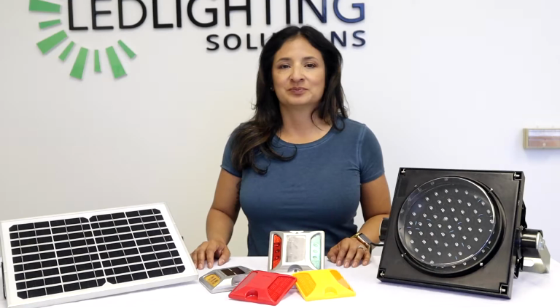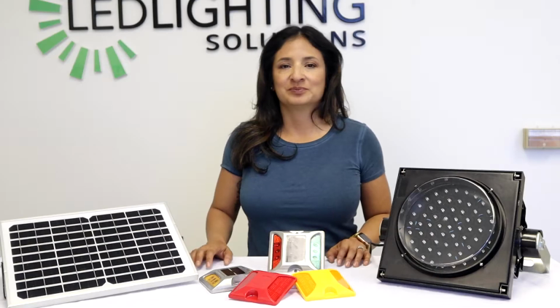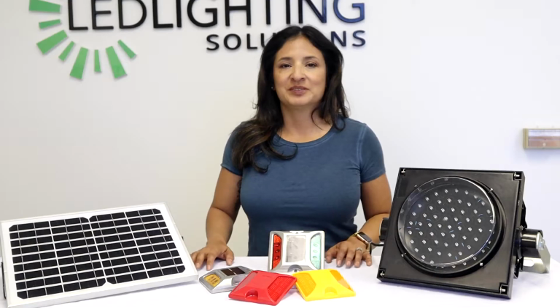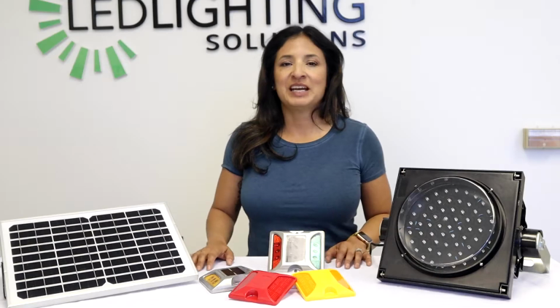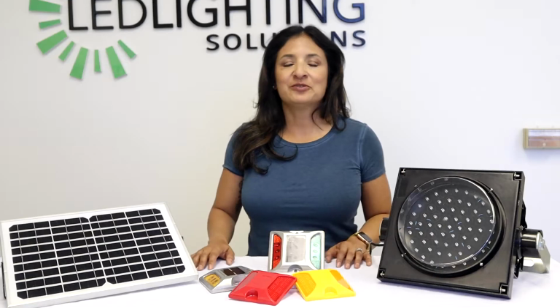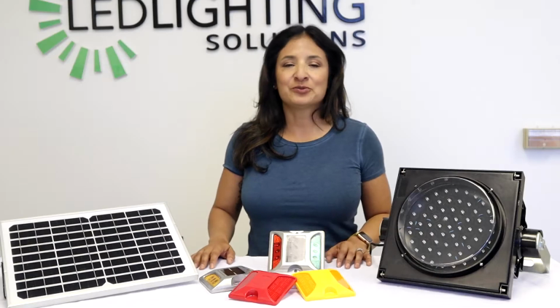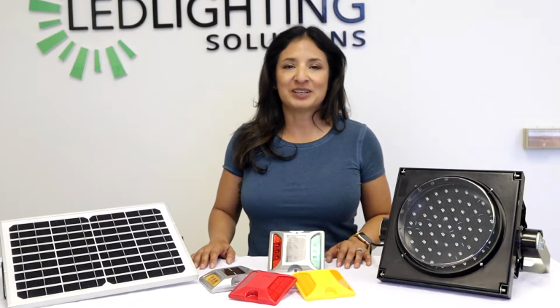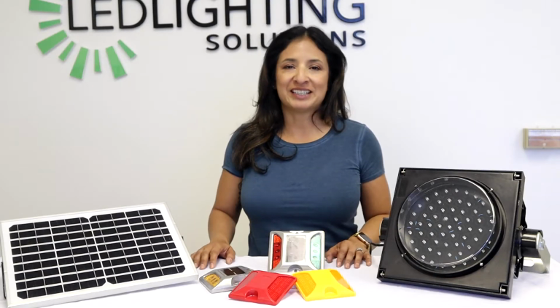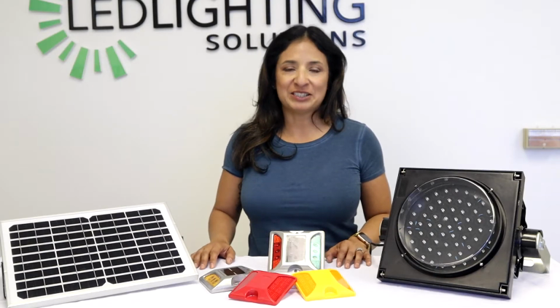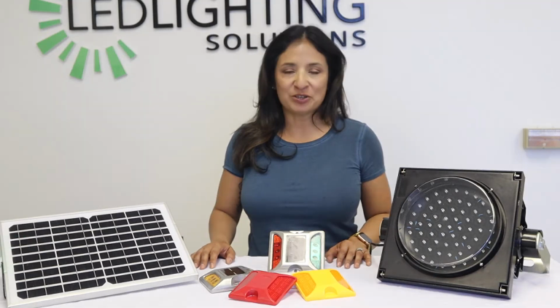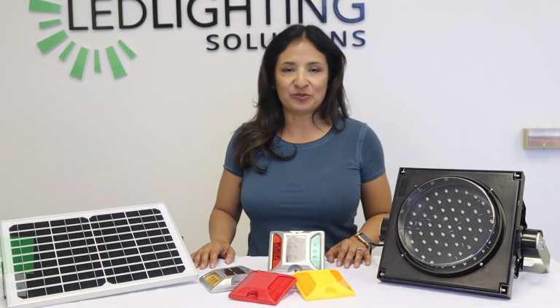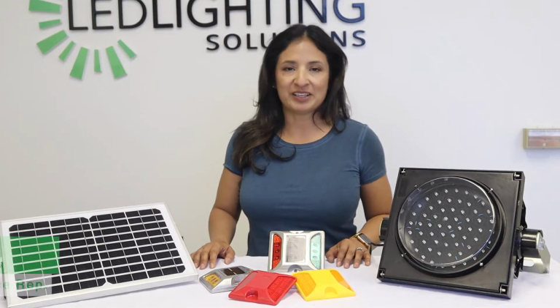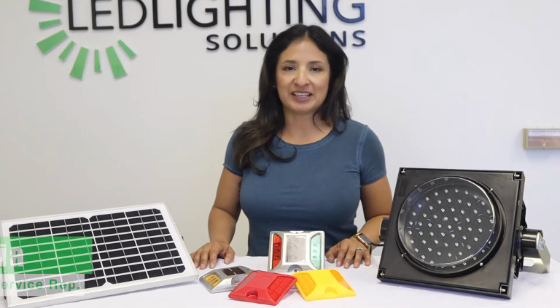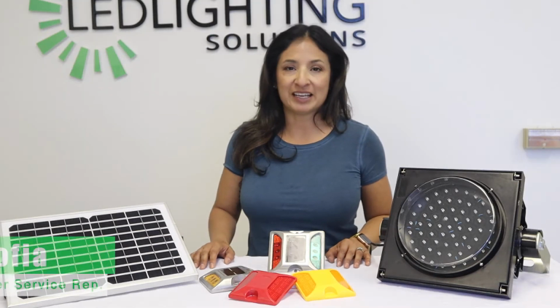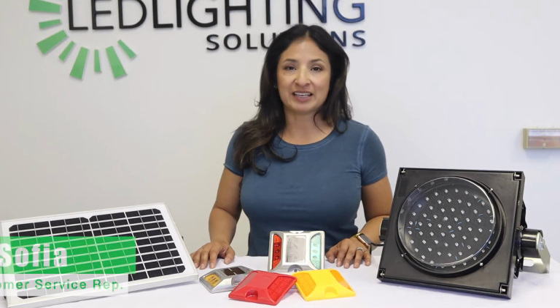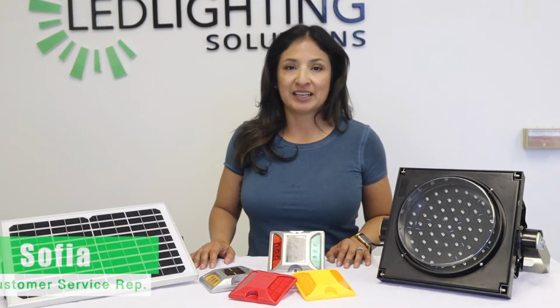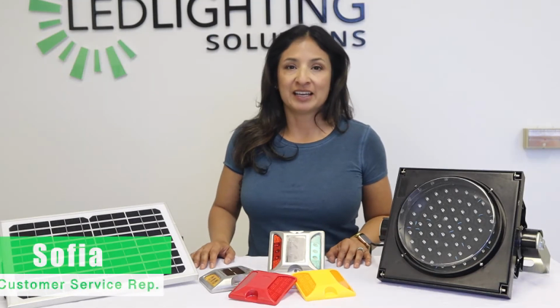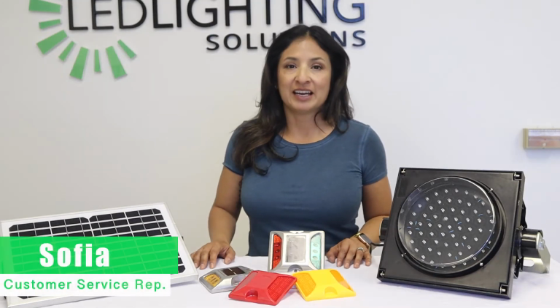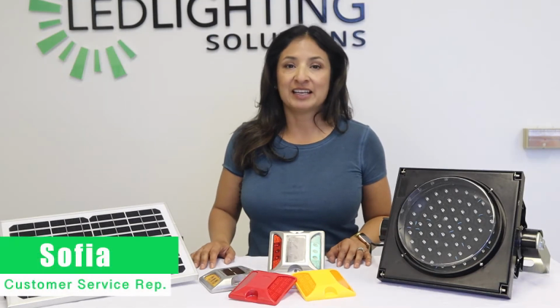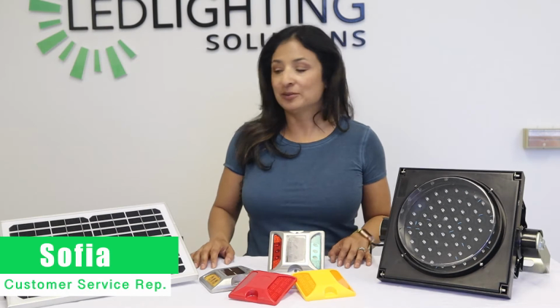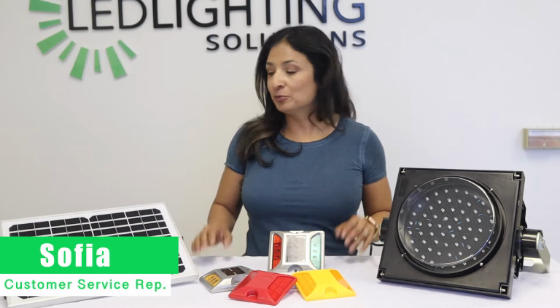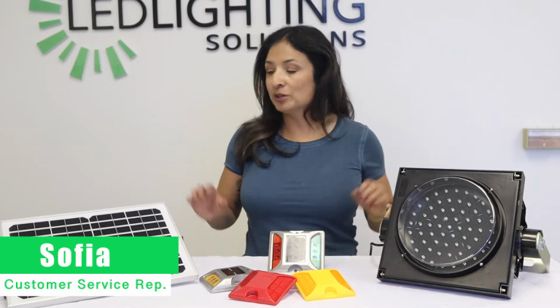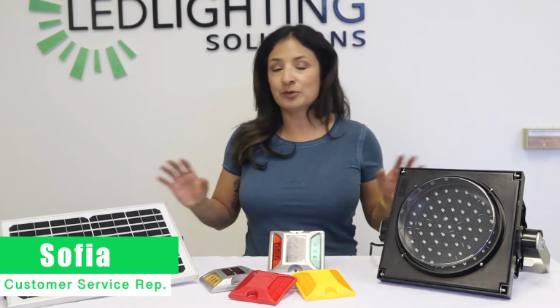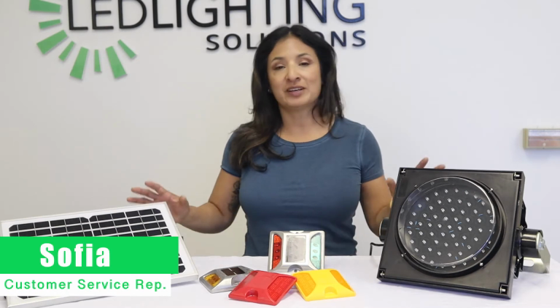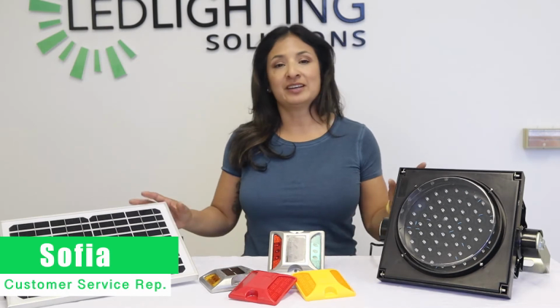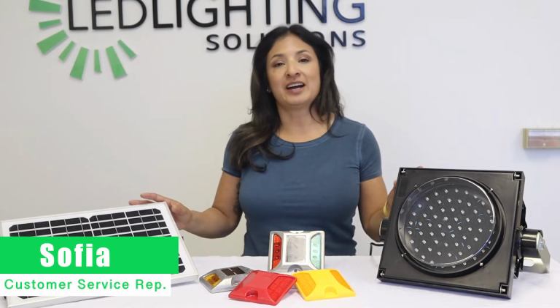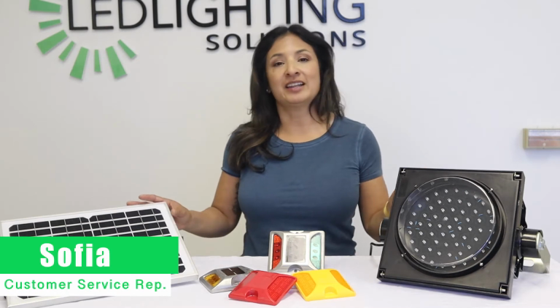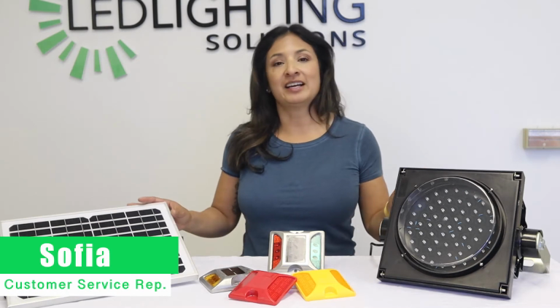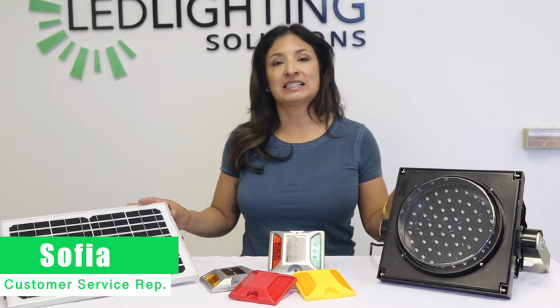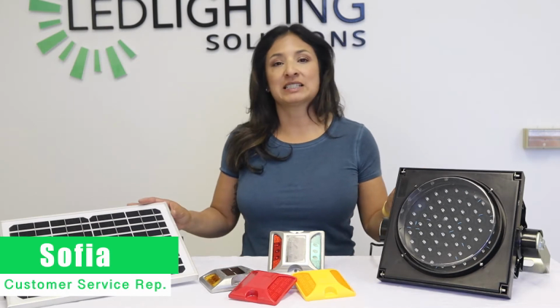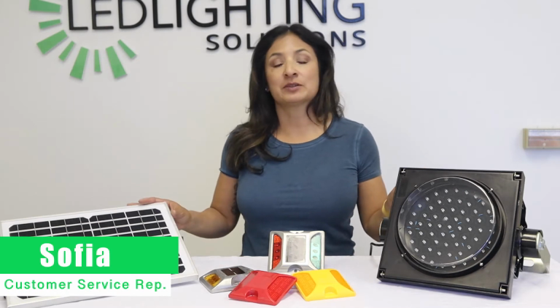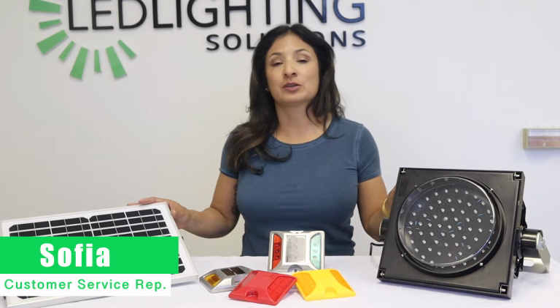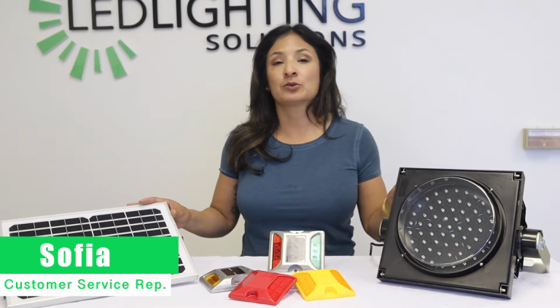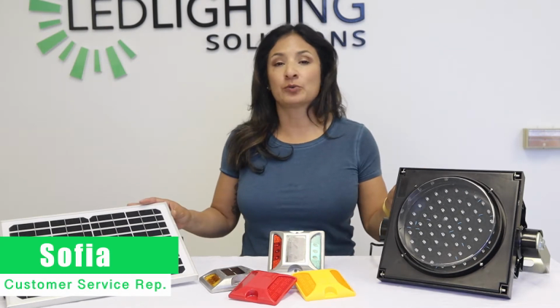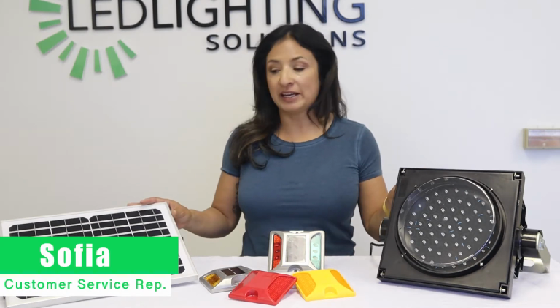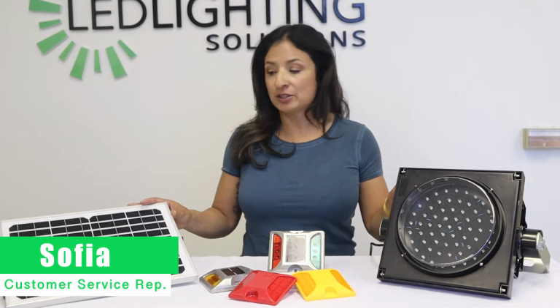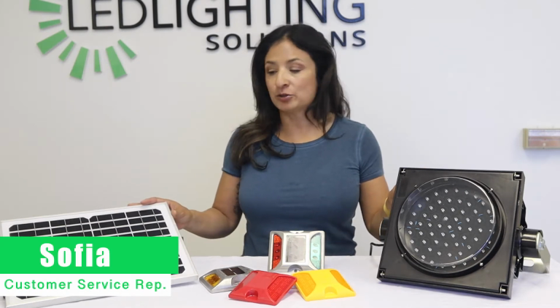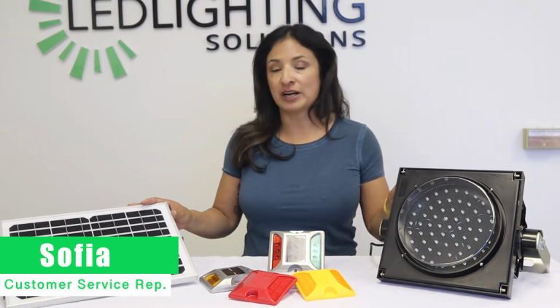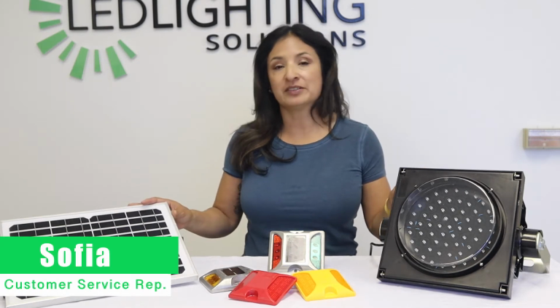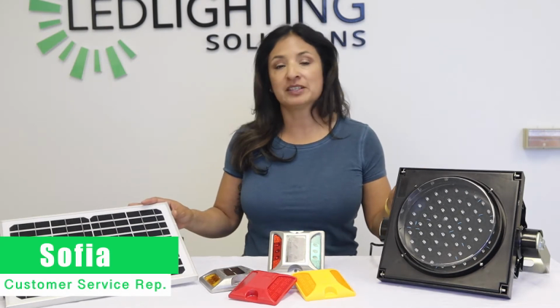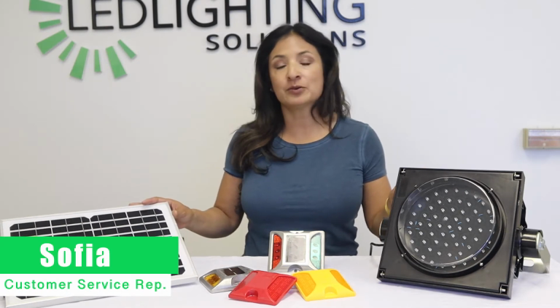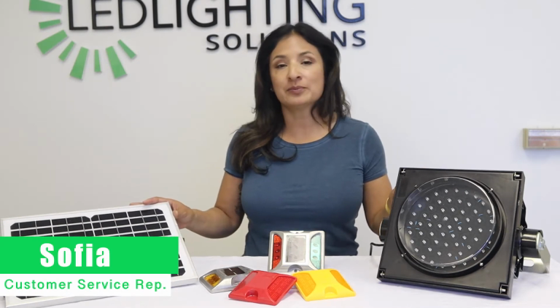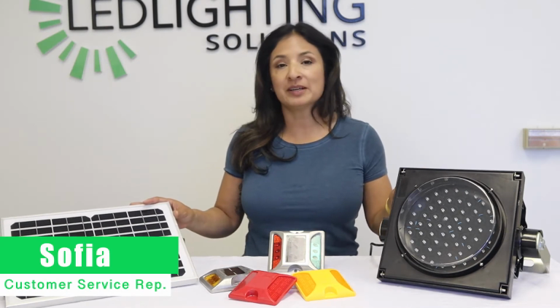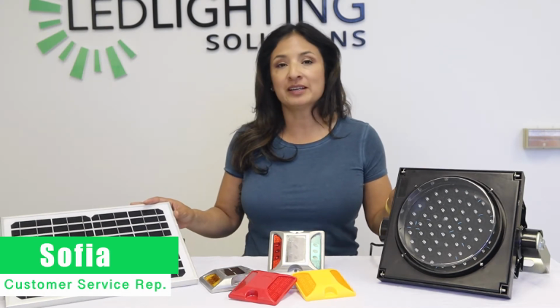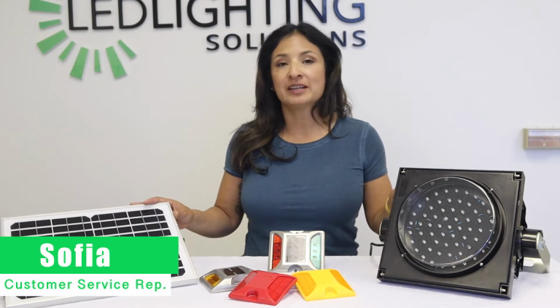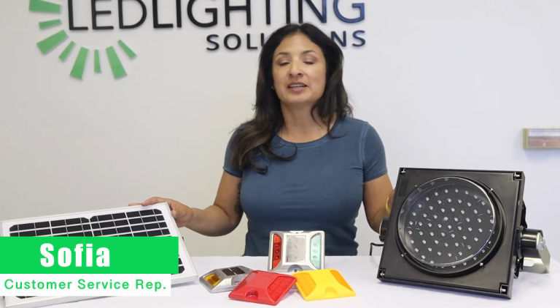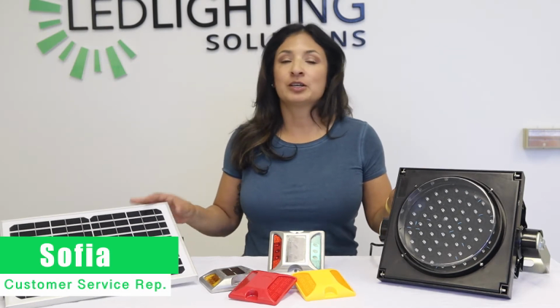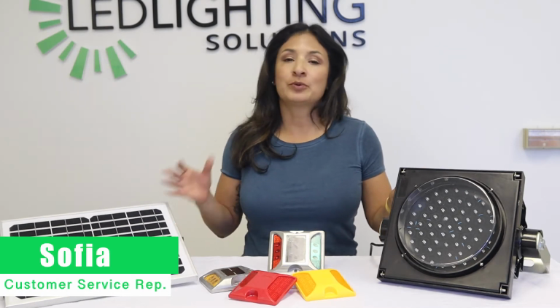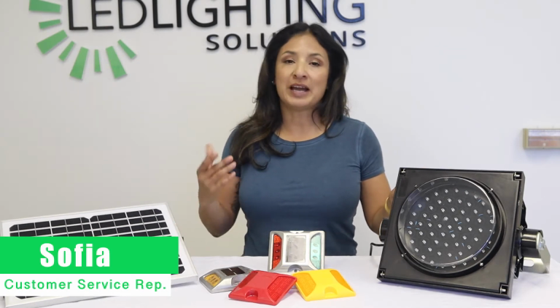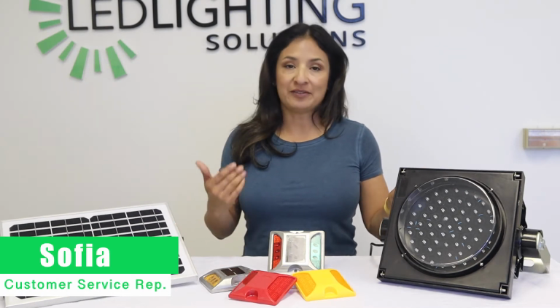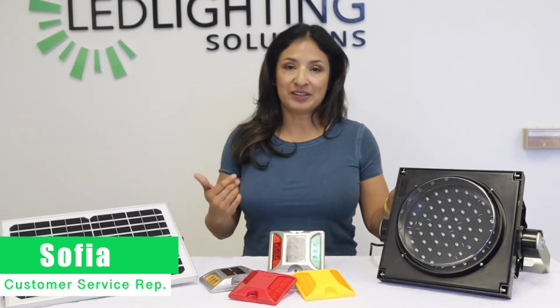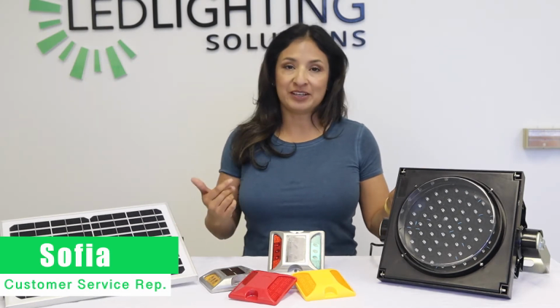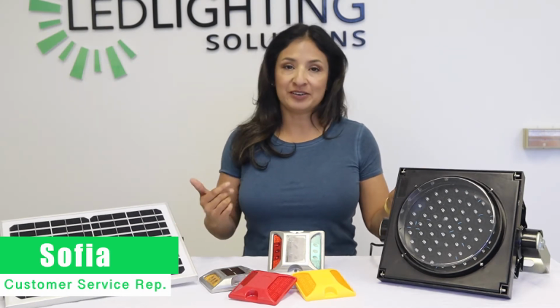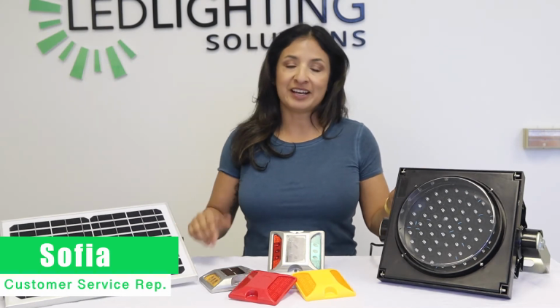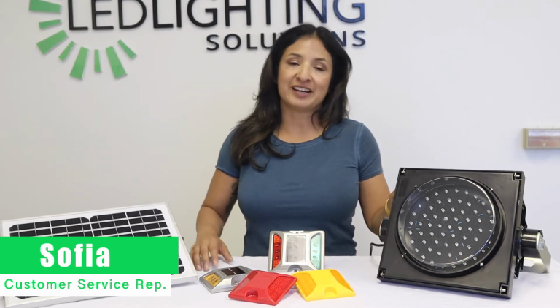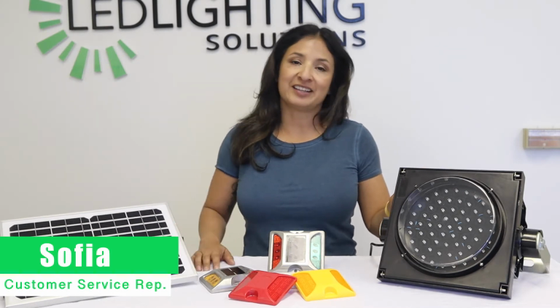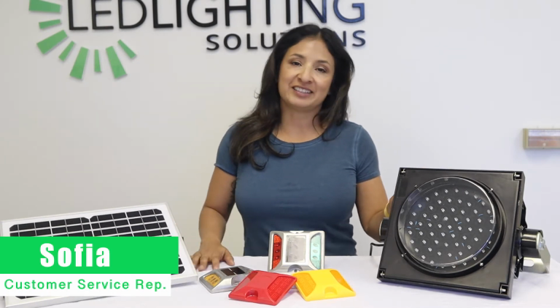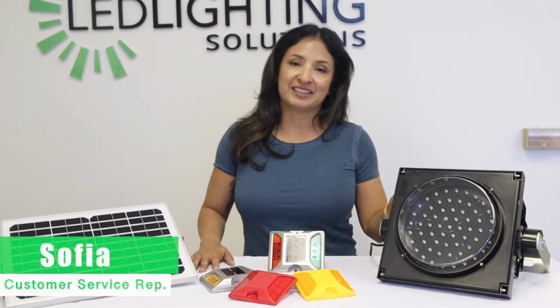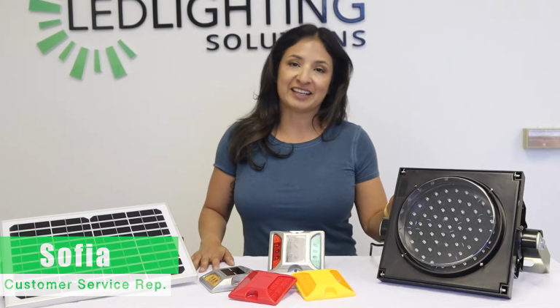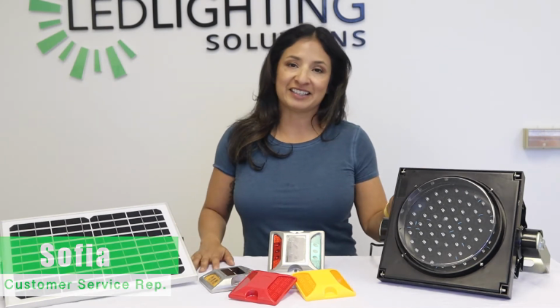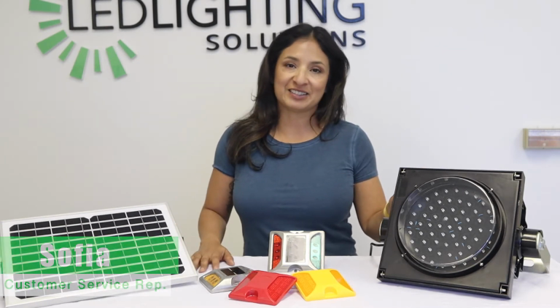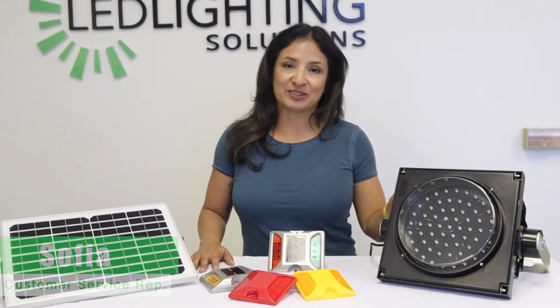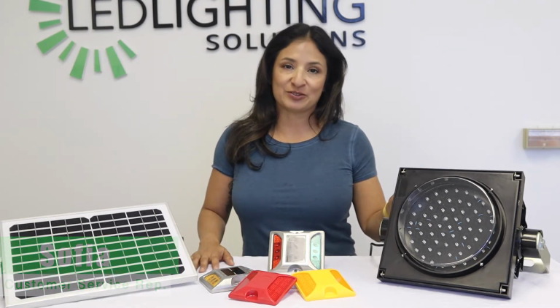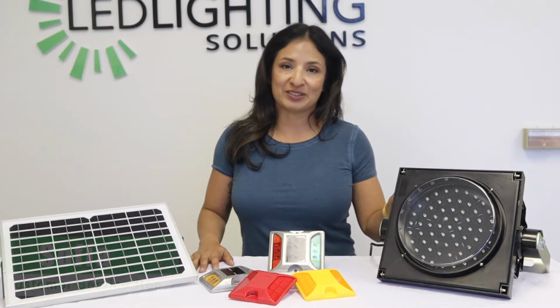Hey everyone, it's Sophia again and I really wanted to highlight some of the great traffic equipment that we have here at LED Lighting Solutions.